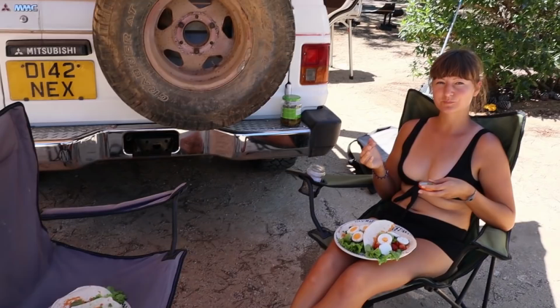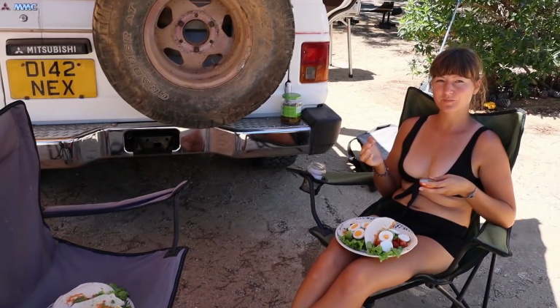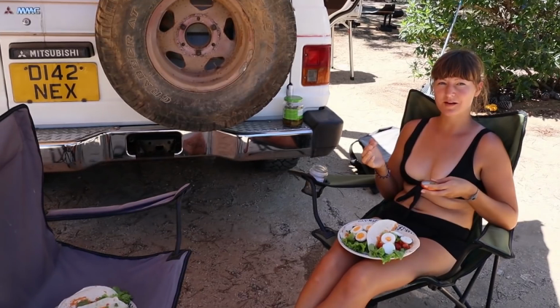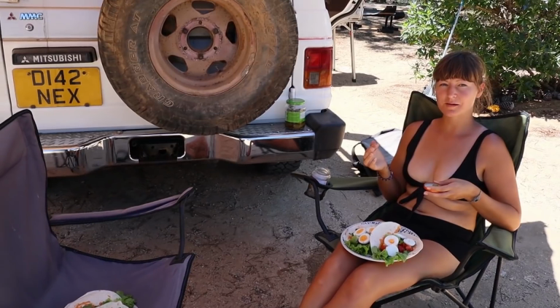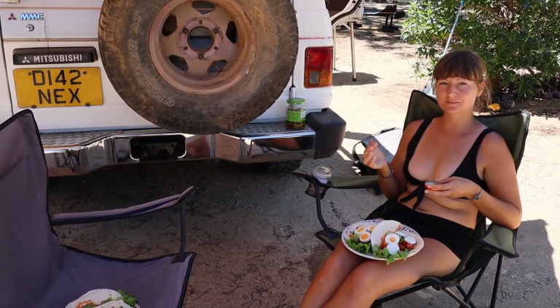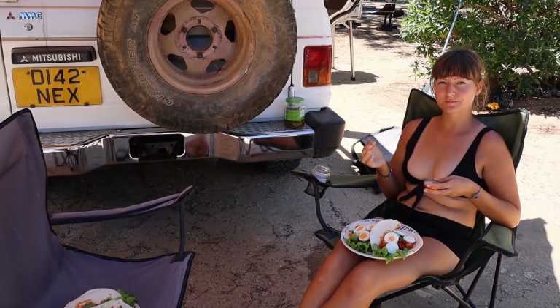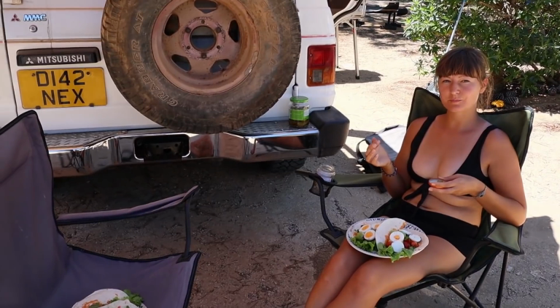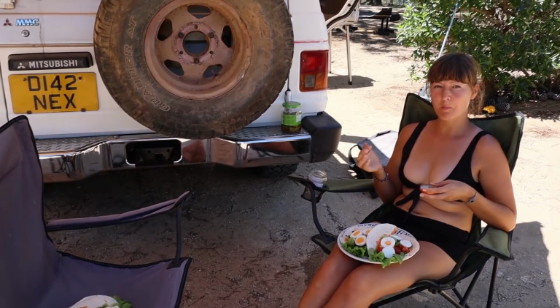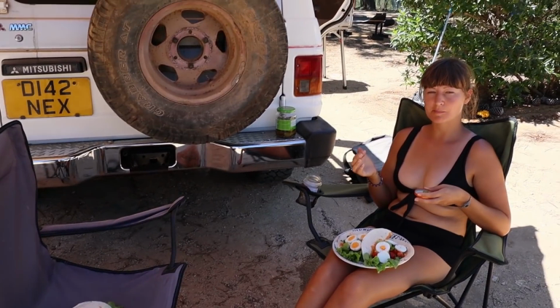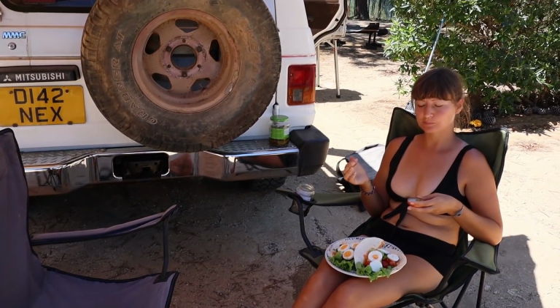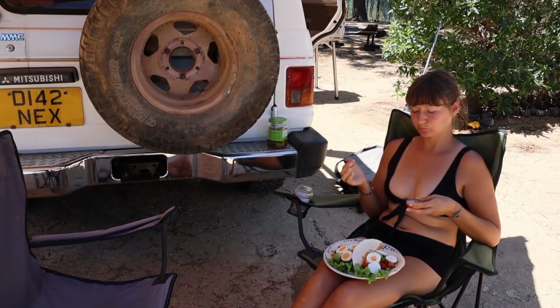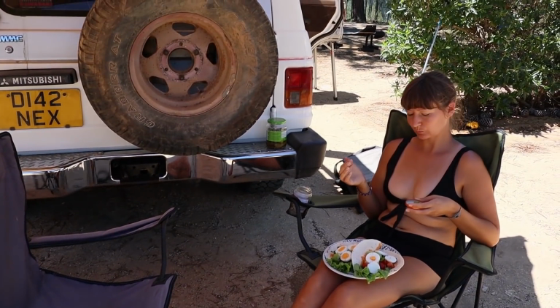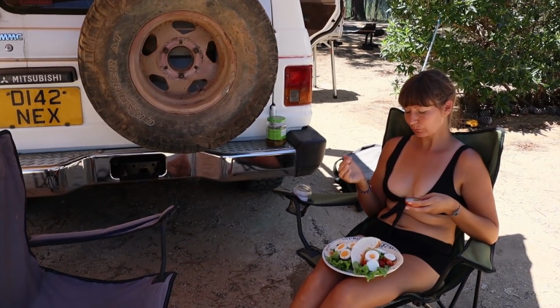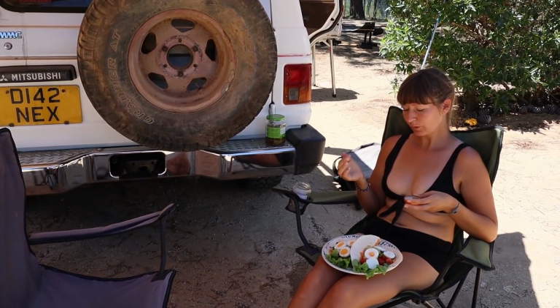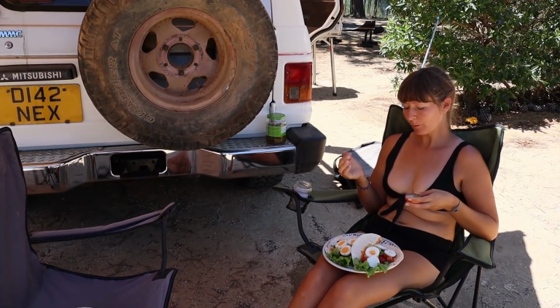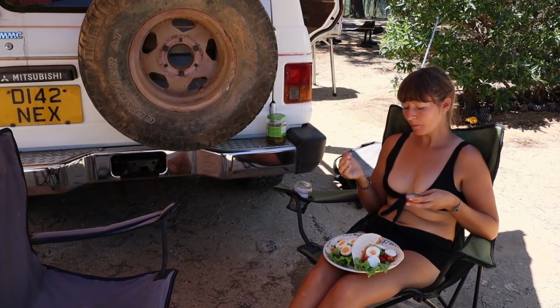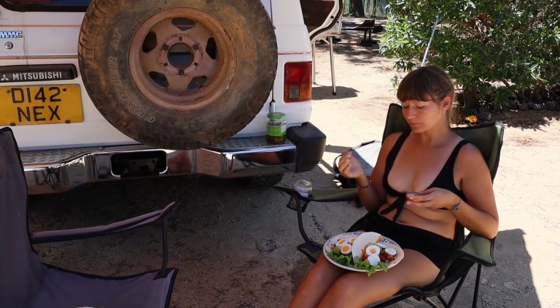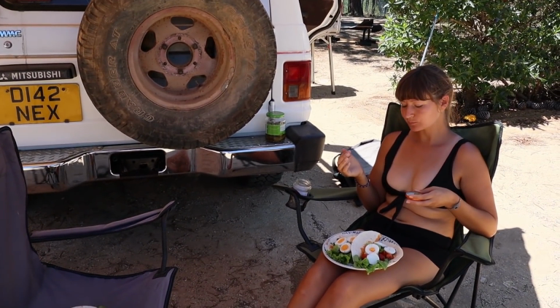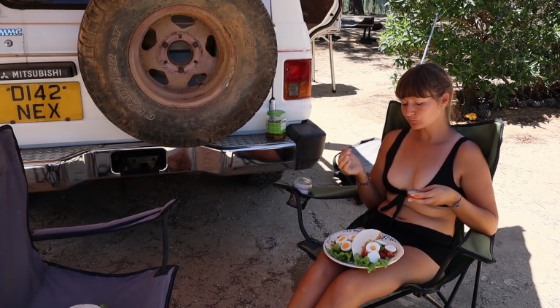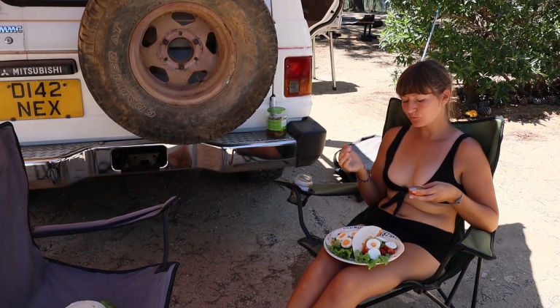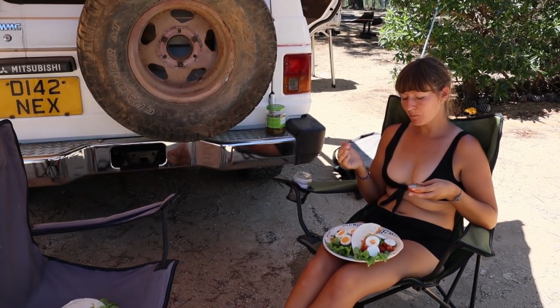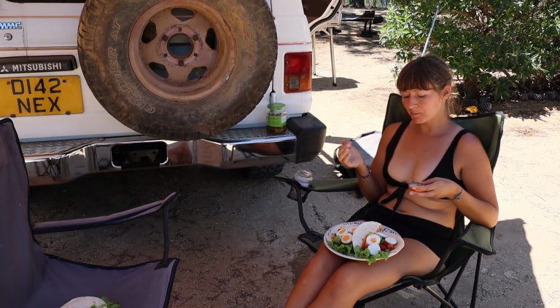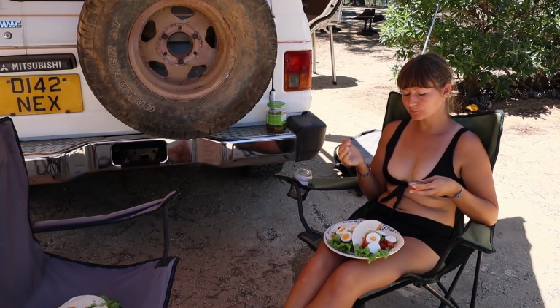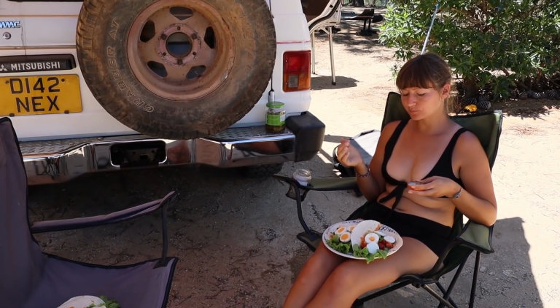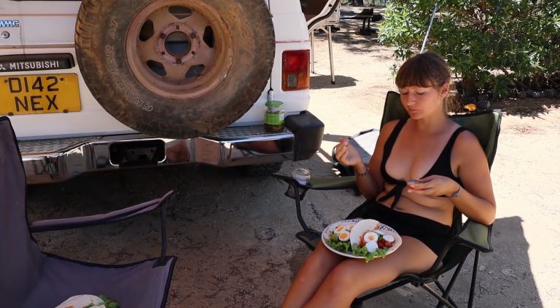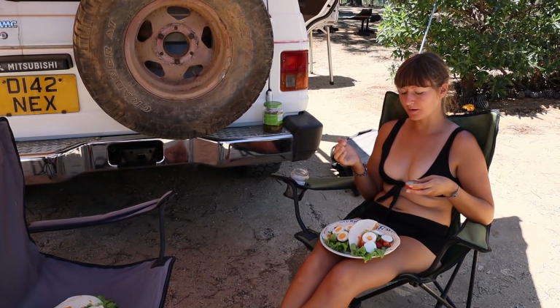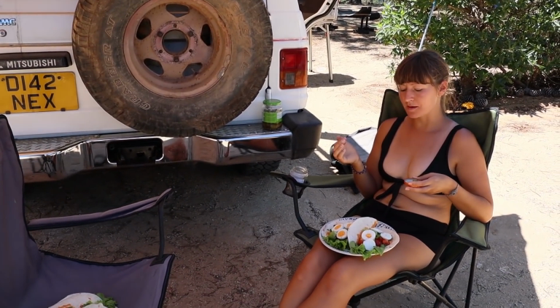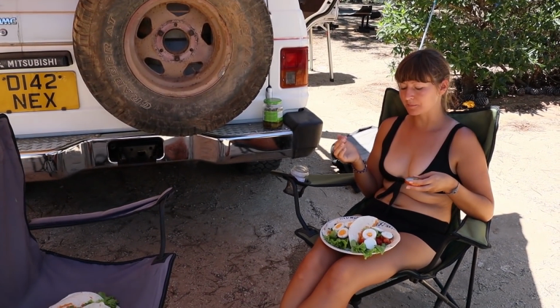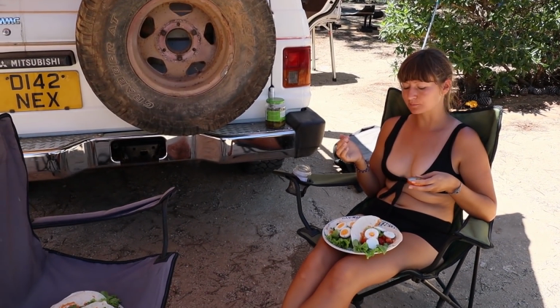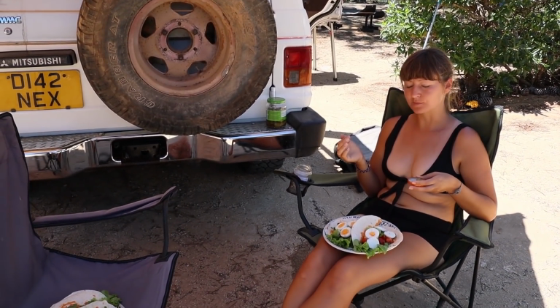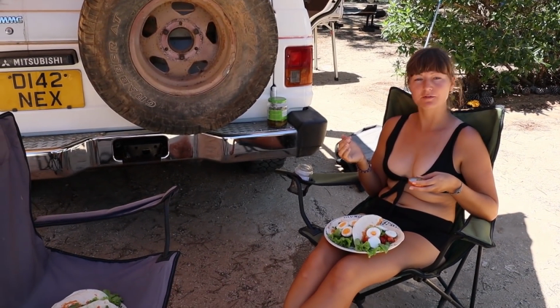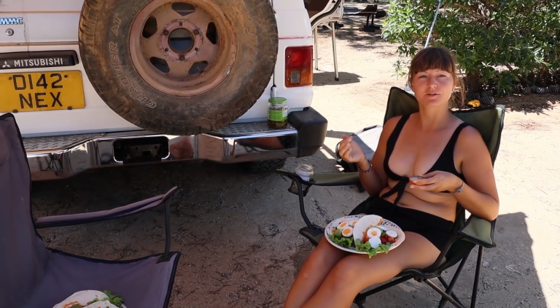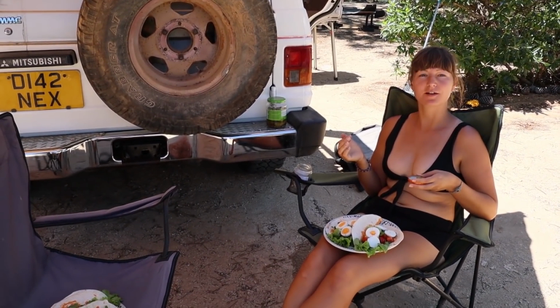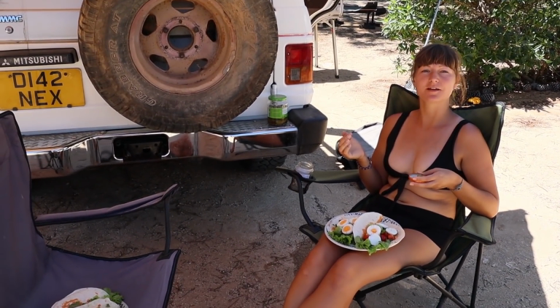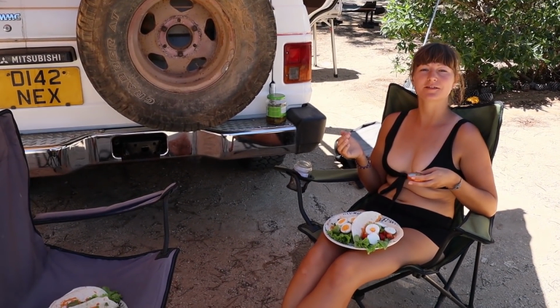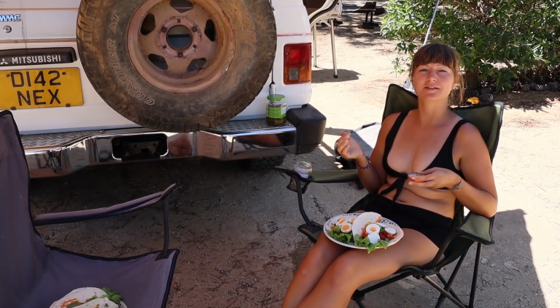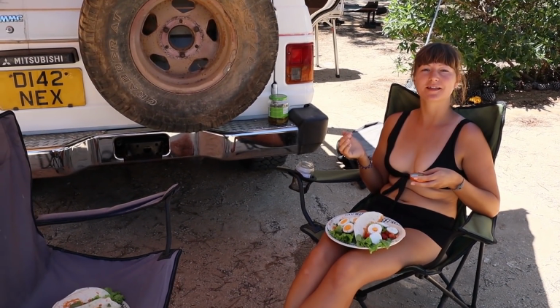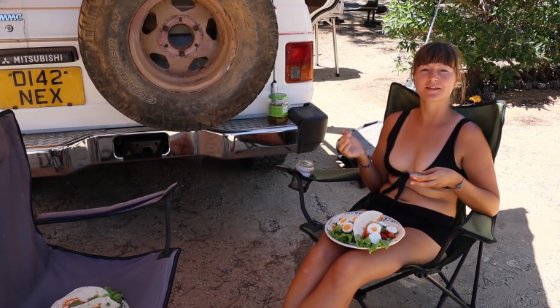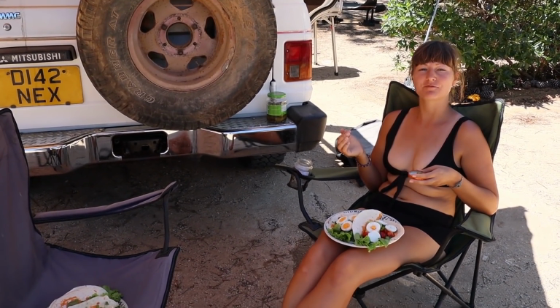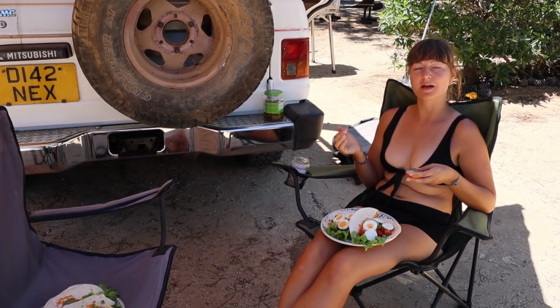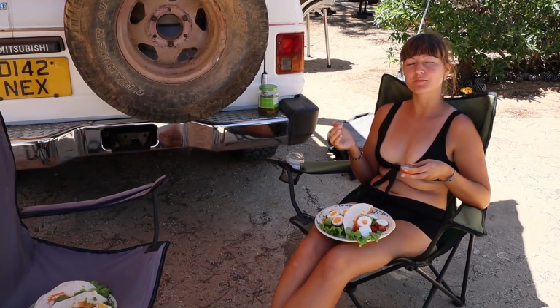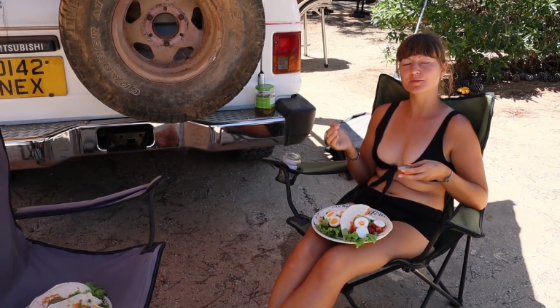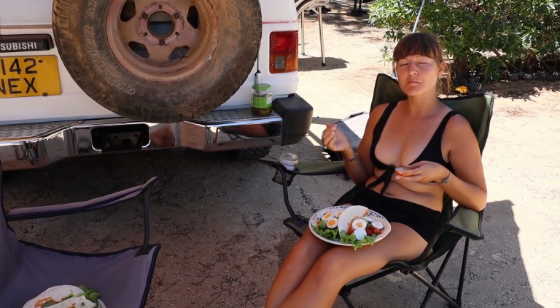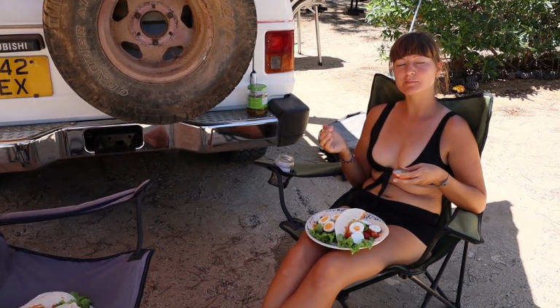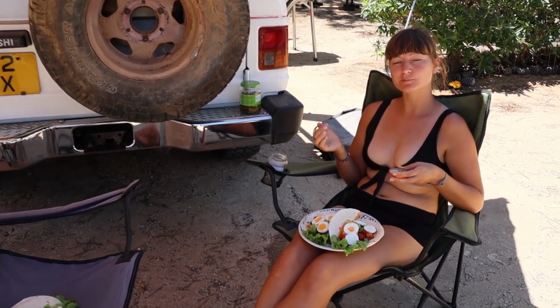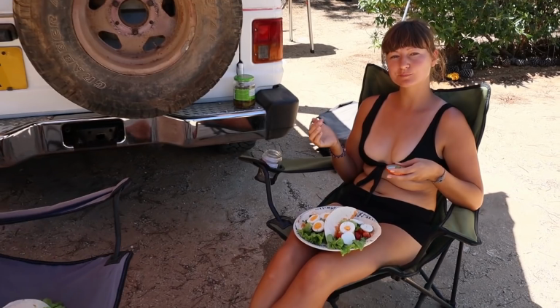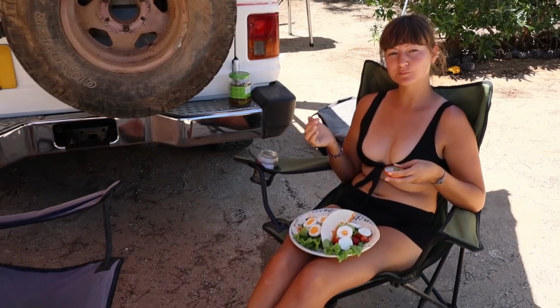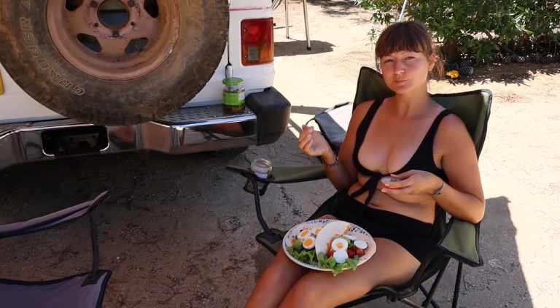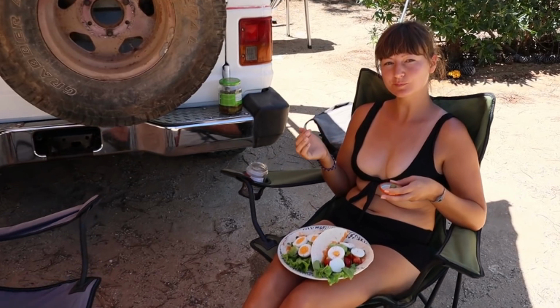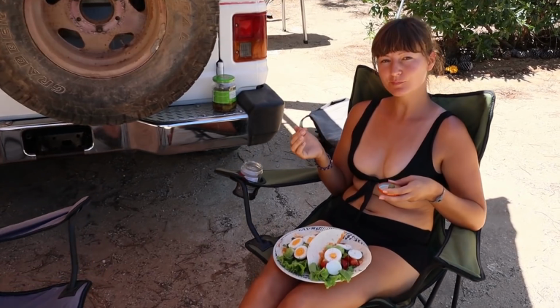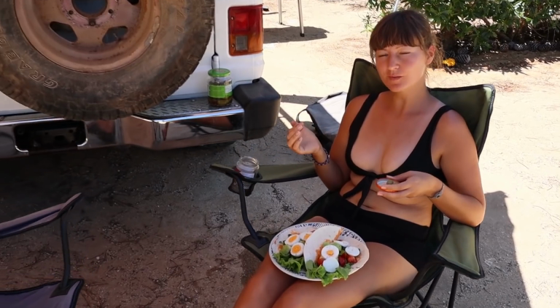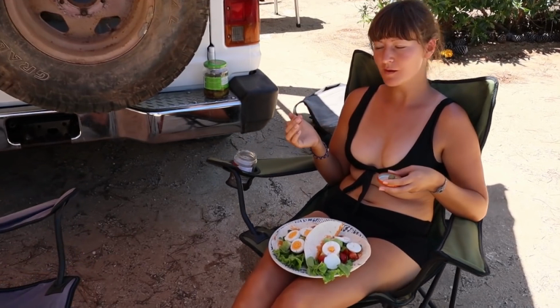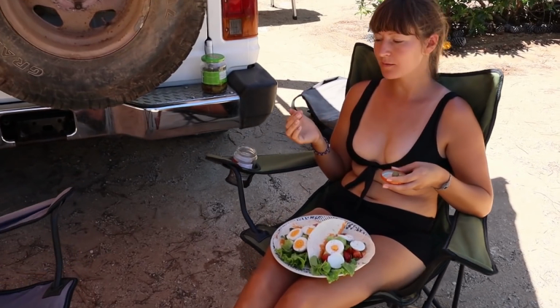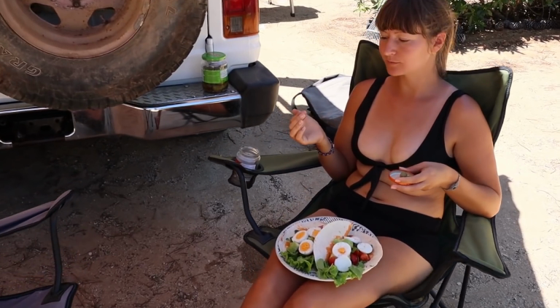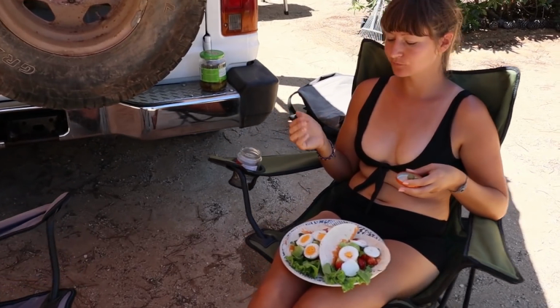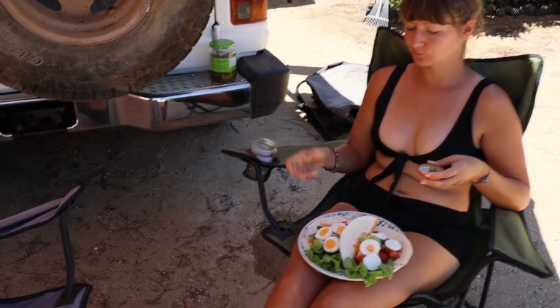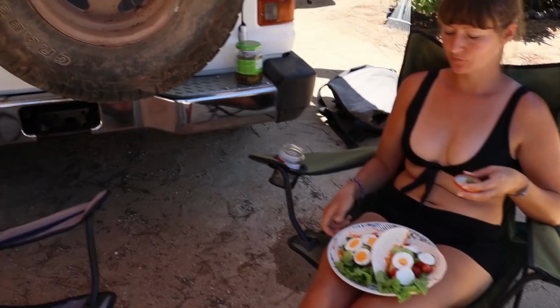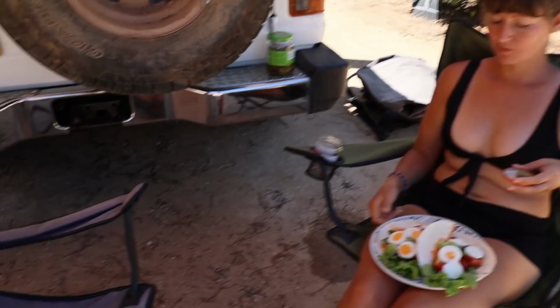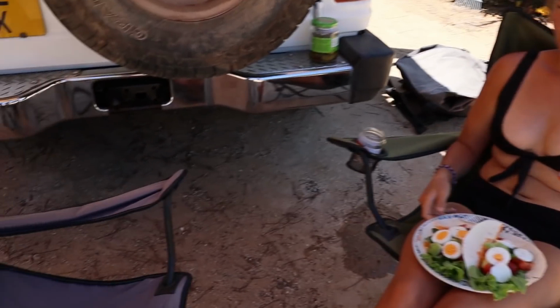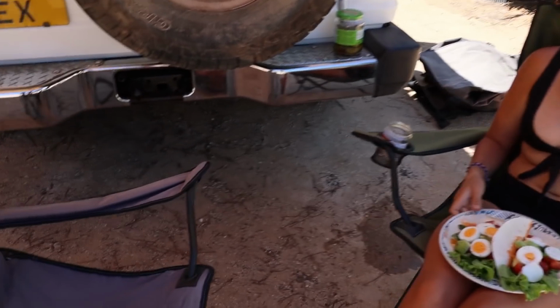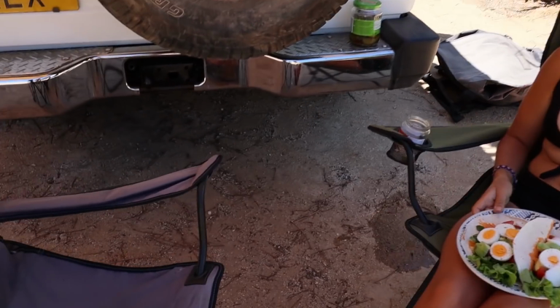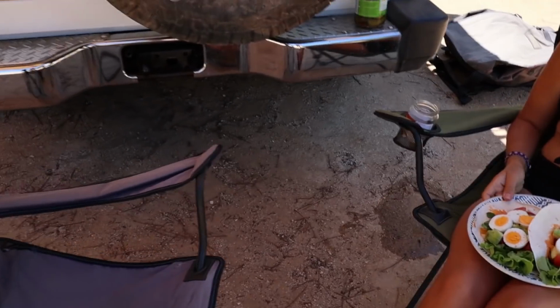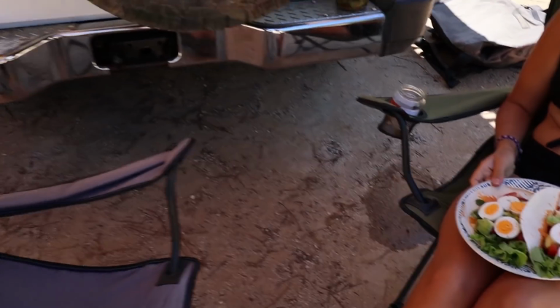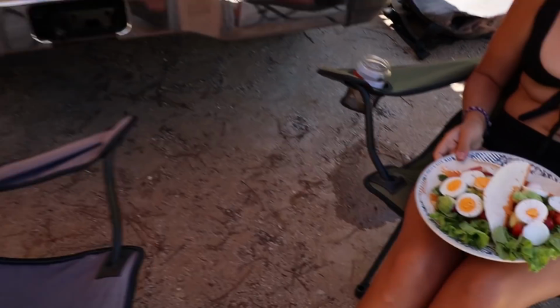What have we got? Avocado and eggy wraps. Looks delicious.